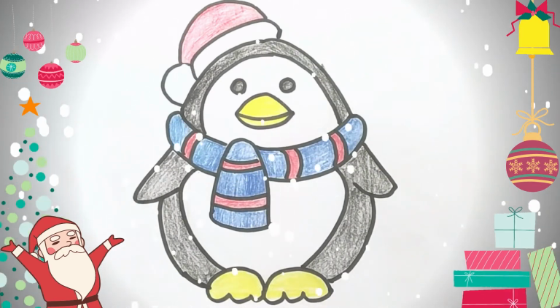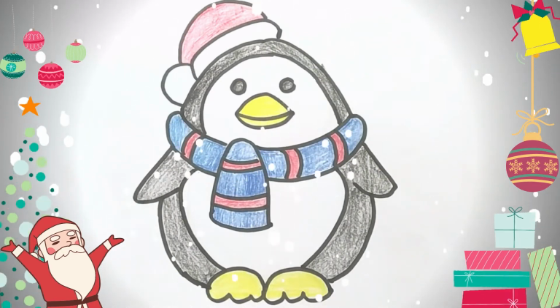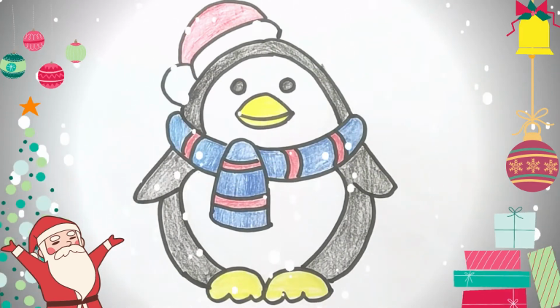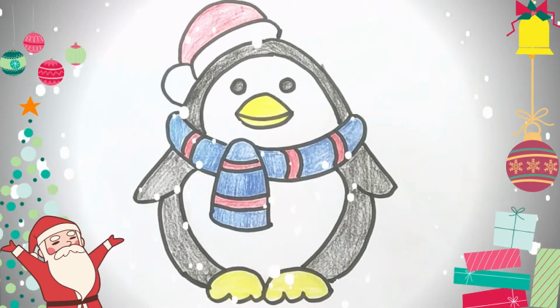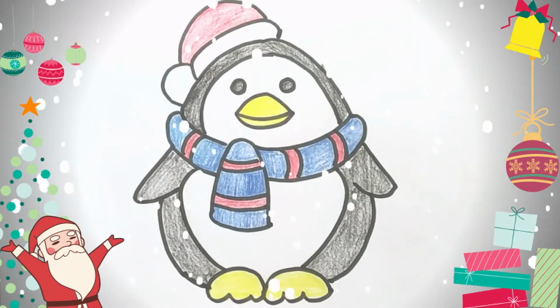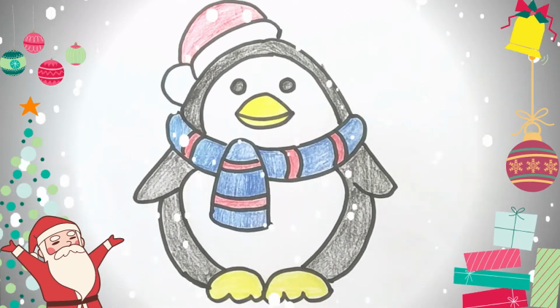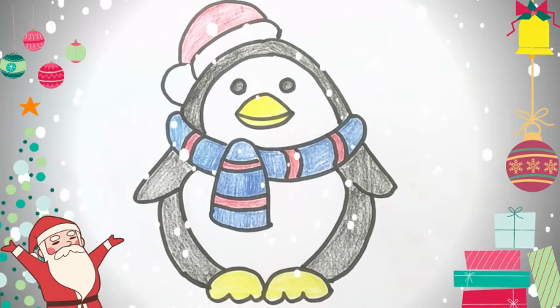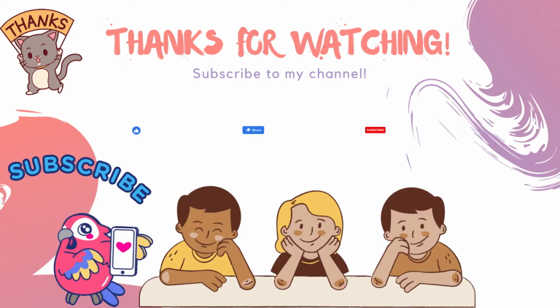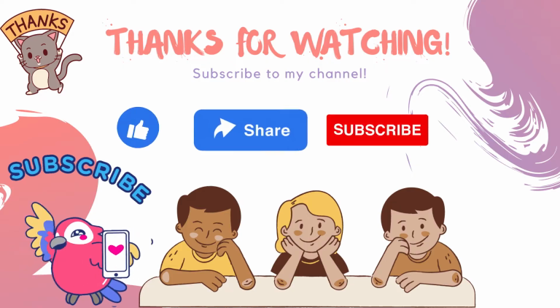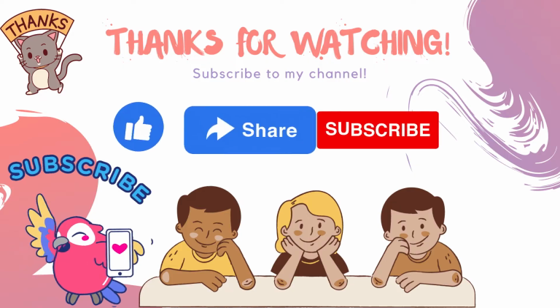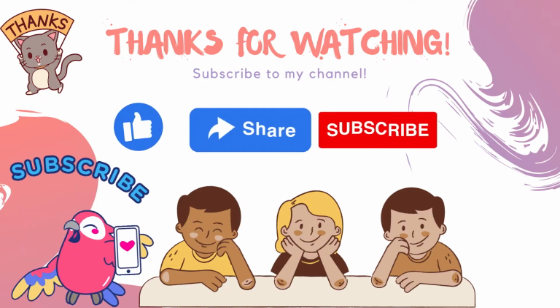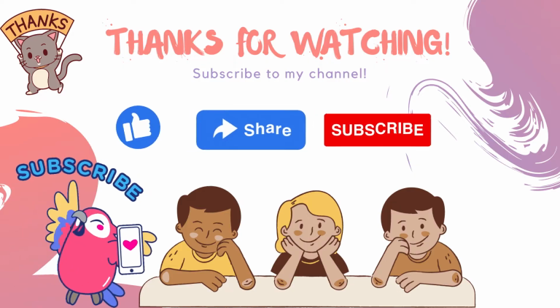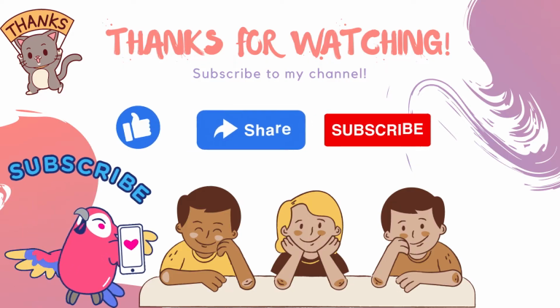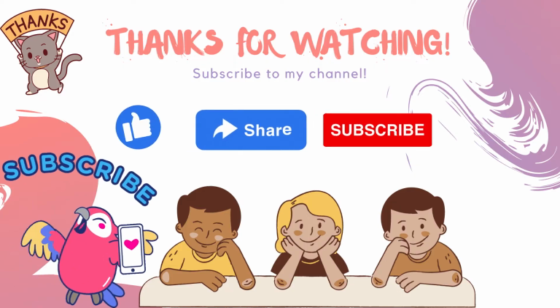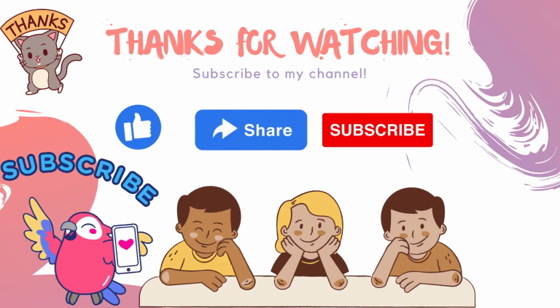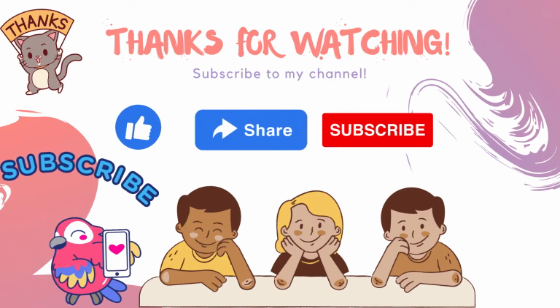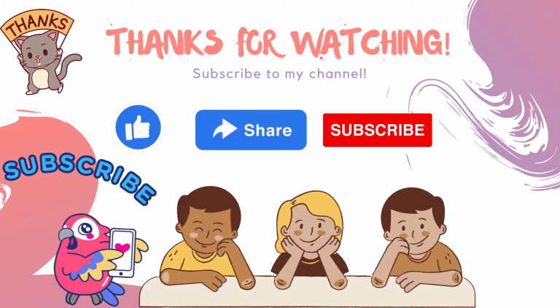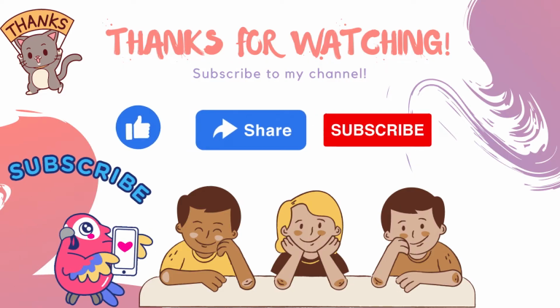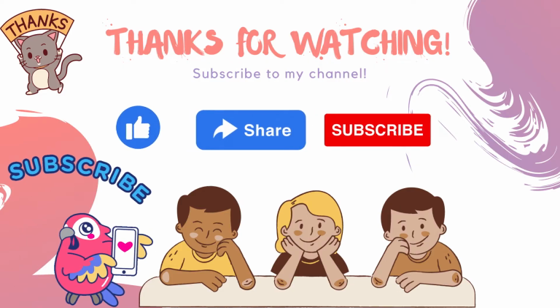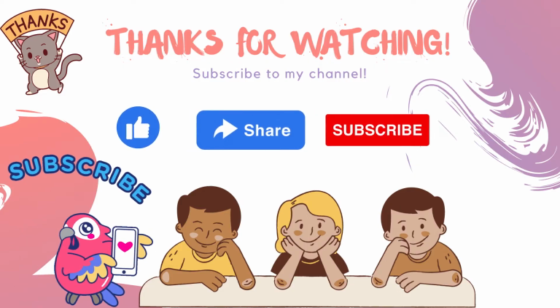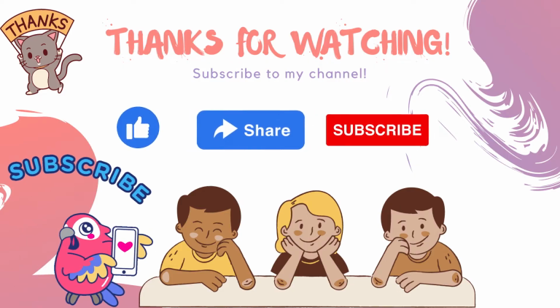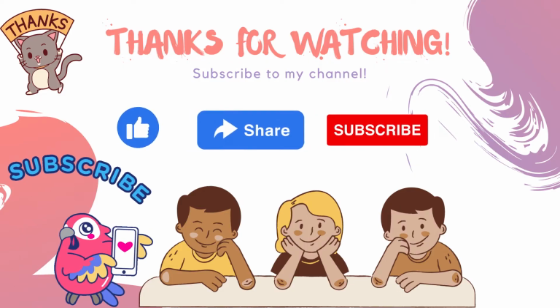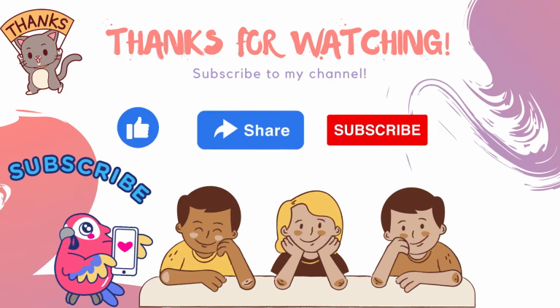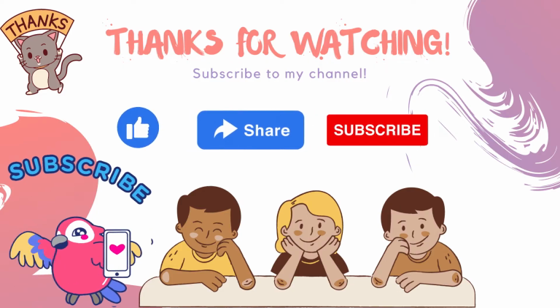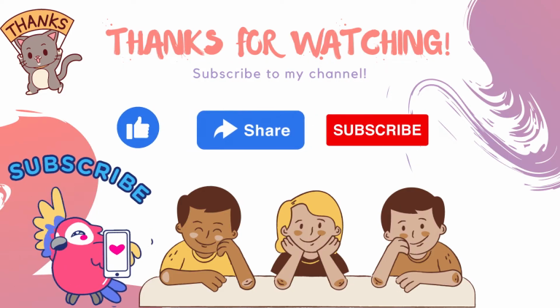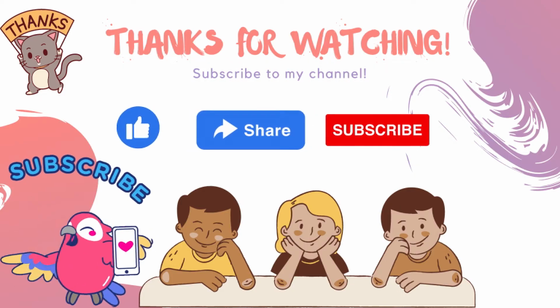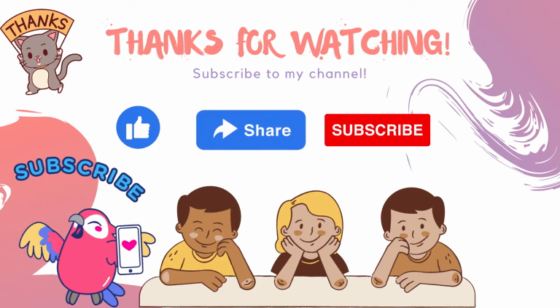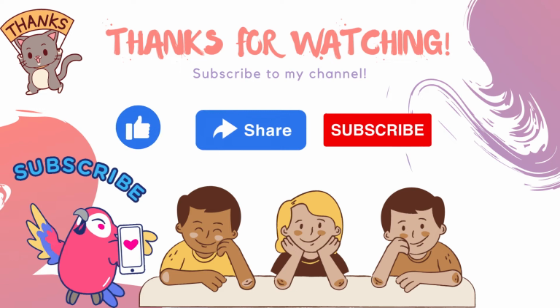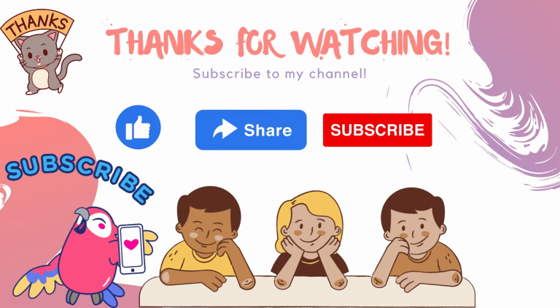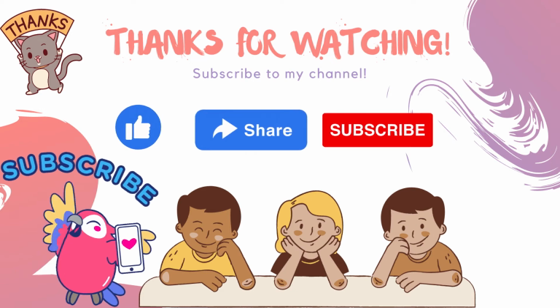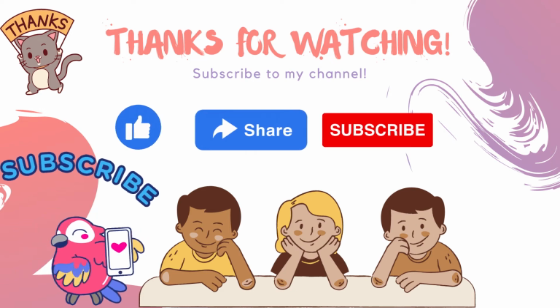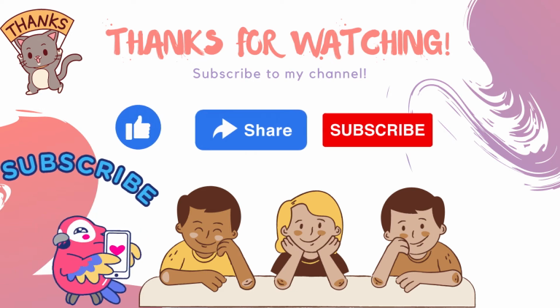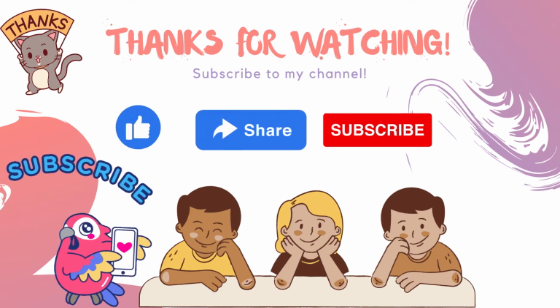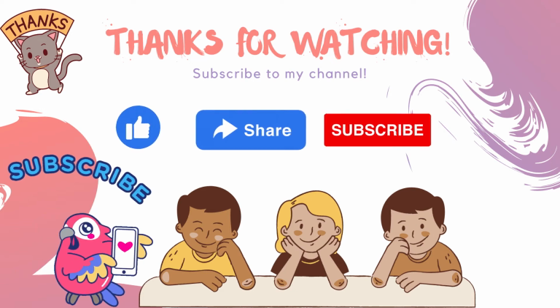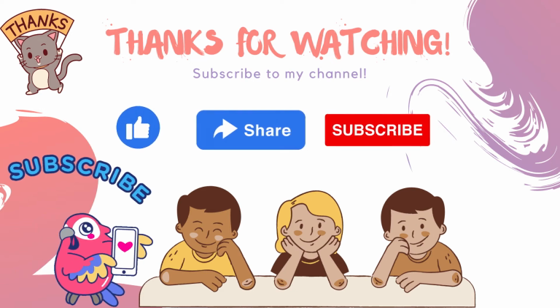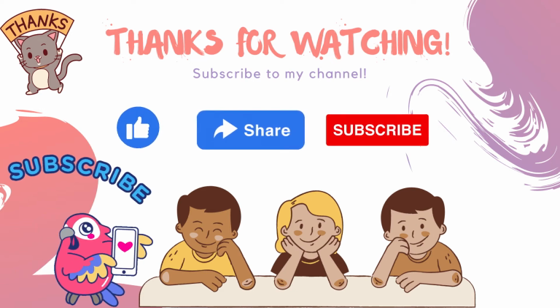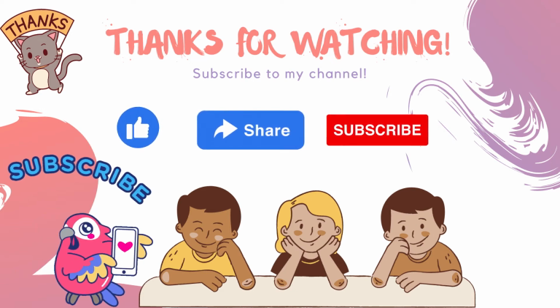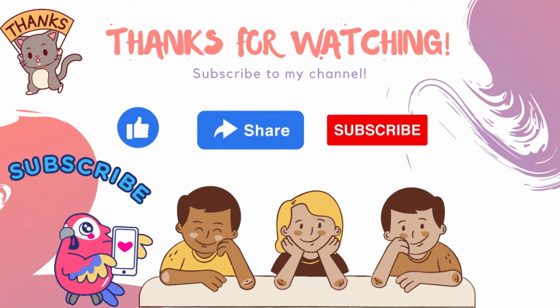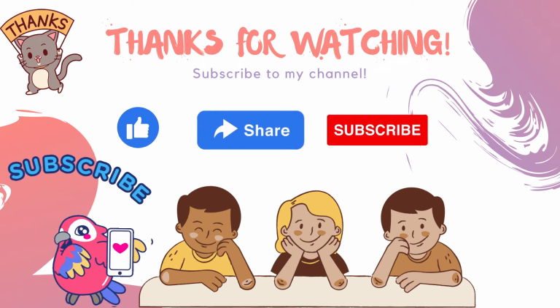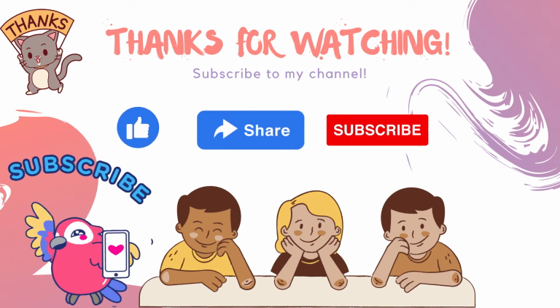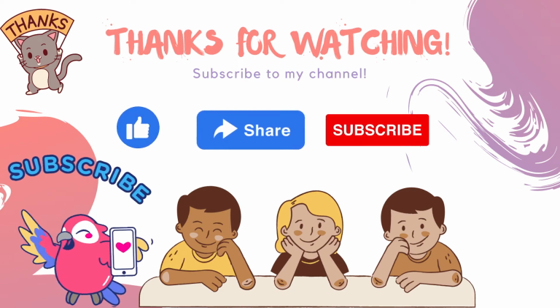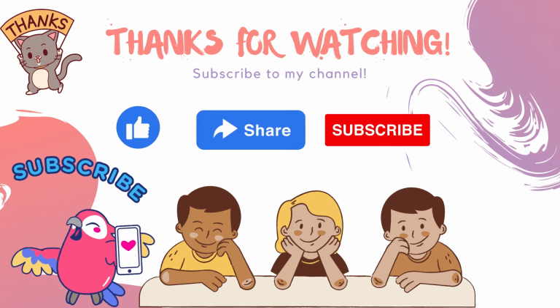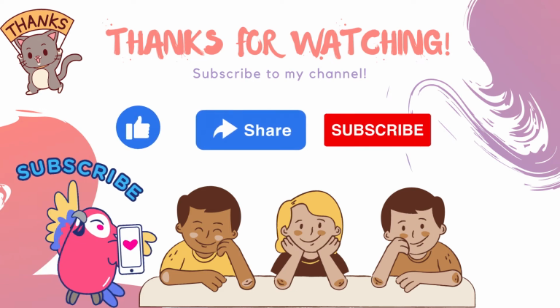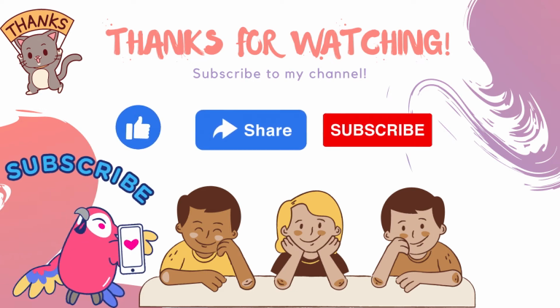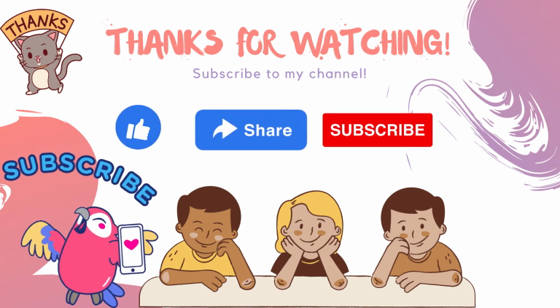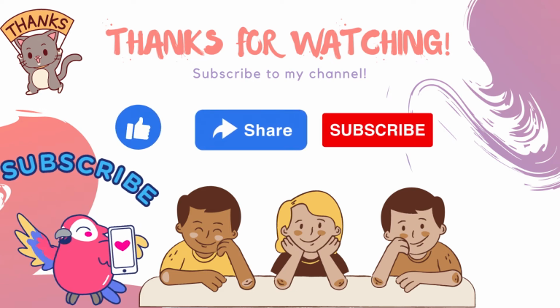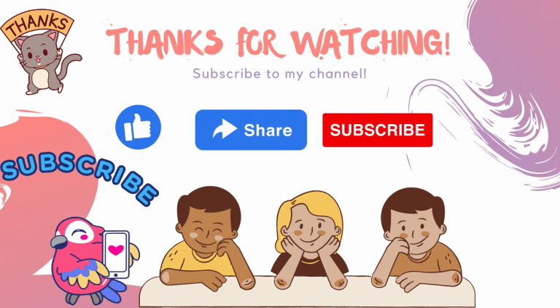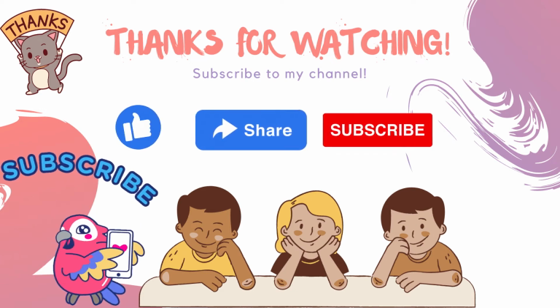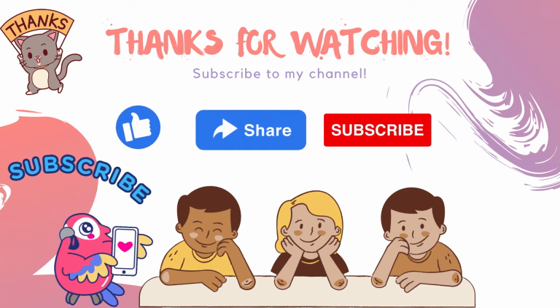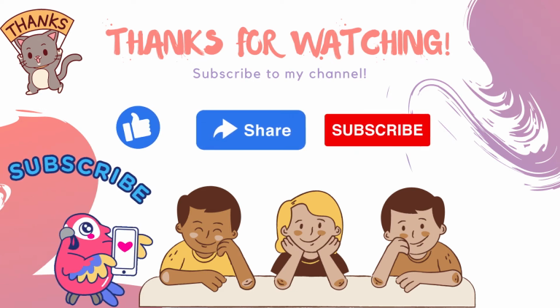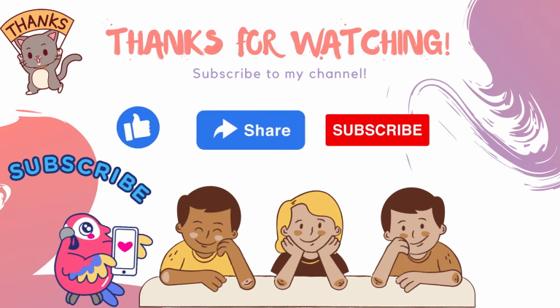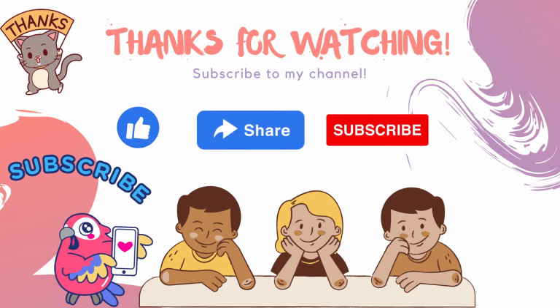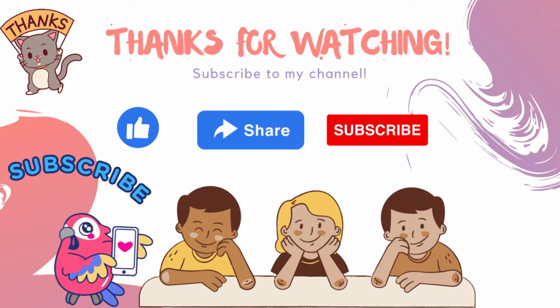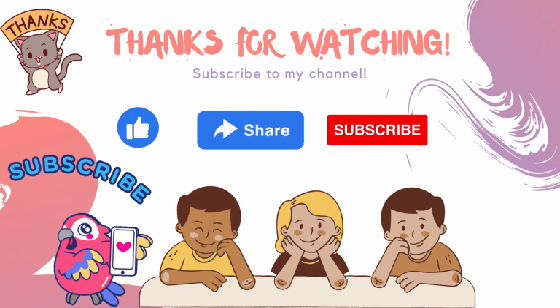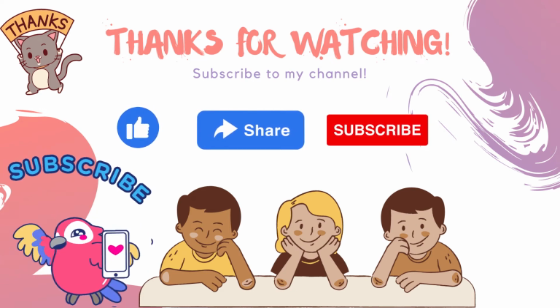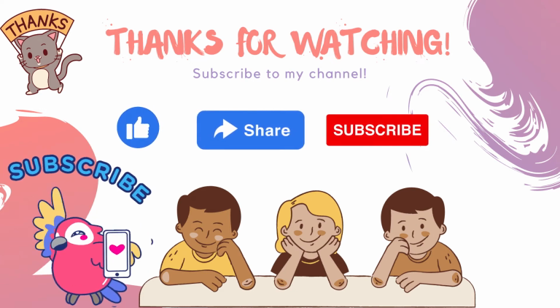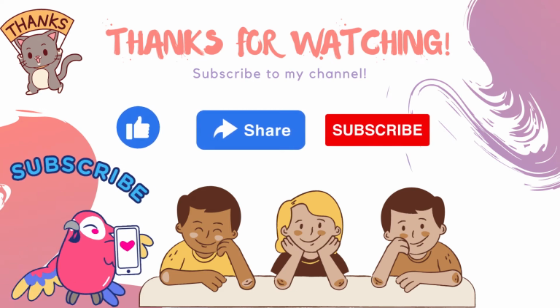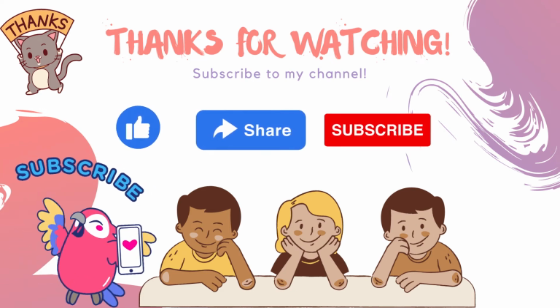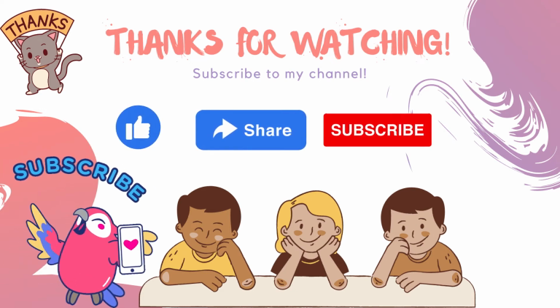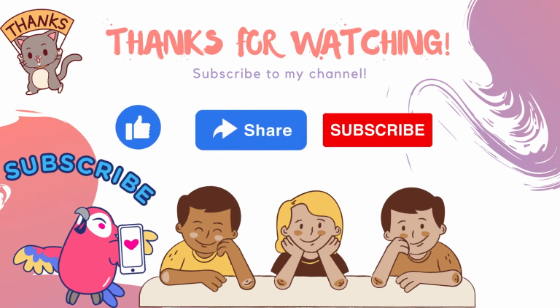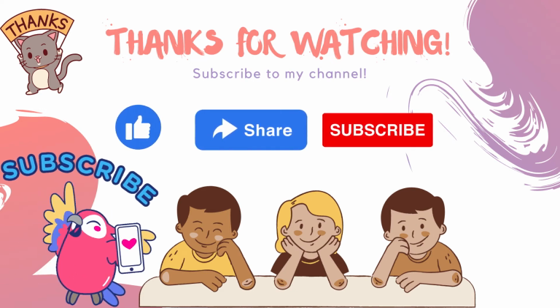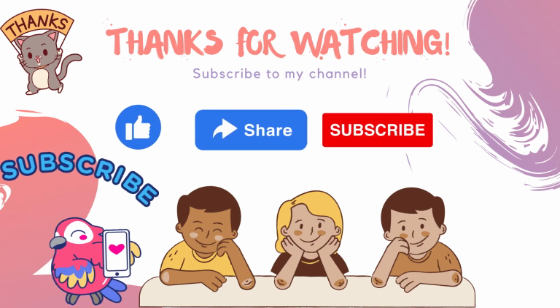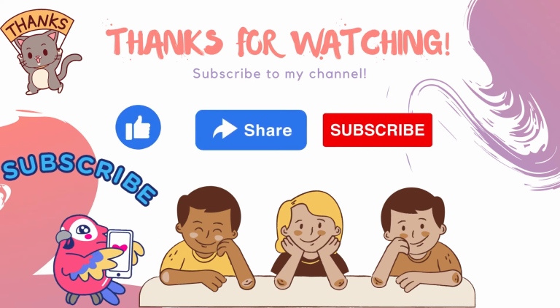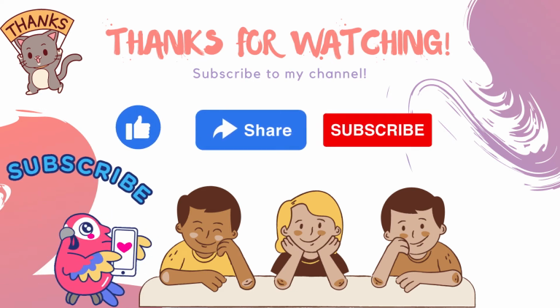Now I know my ABCs, next time won't you sing with me? Thank you kids for learning with me. Bye-bye! See you in the next video!